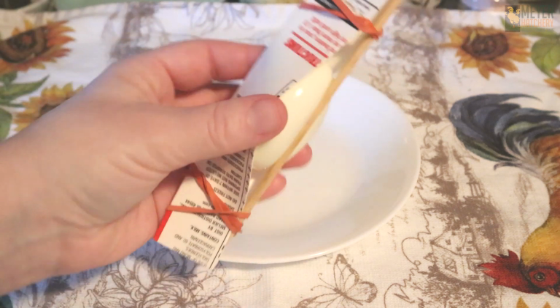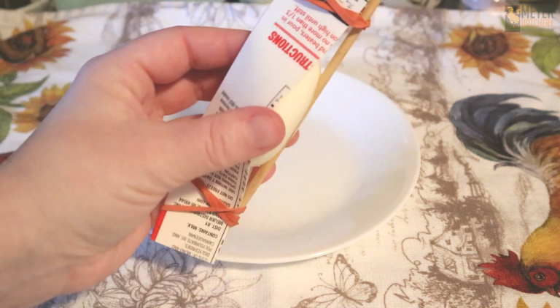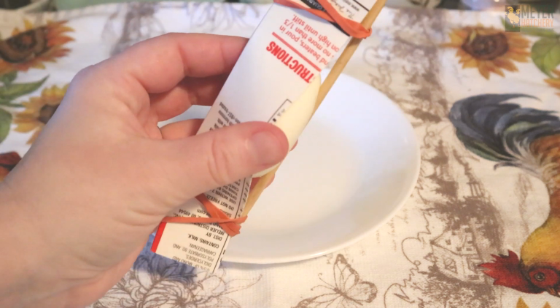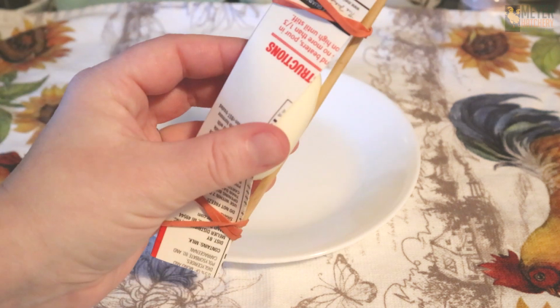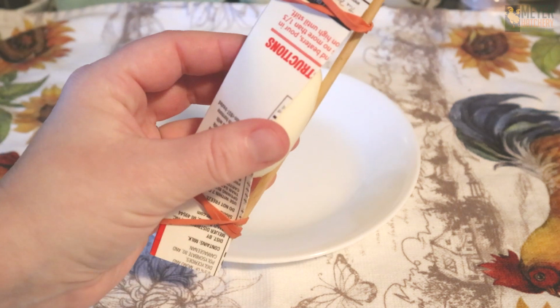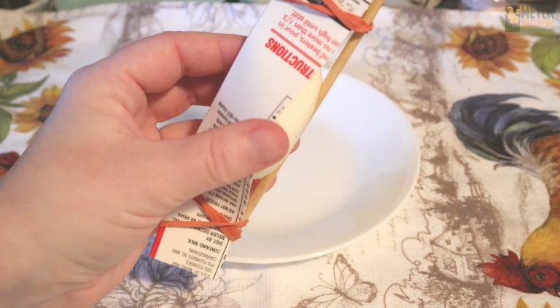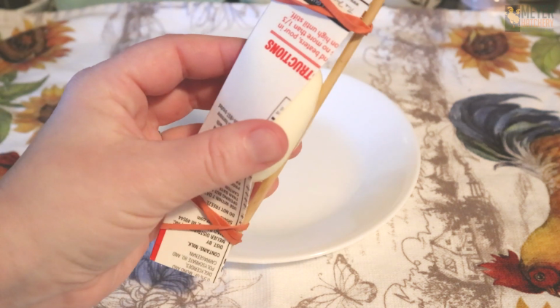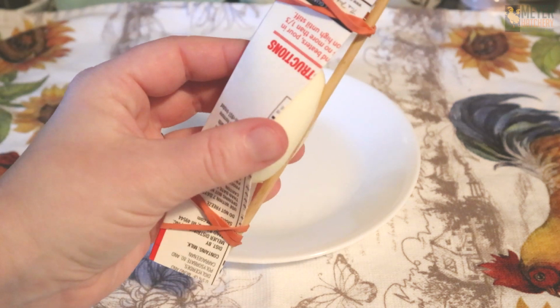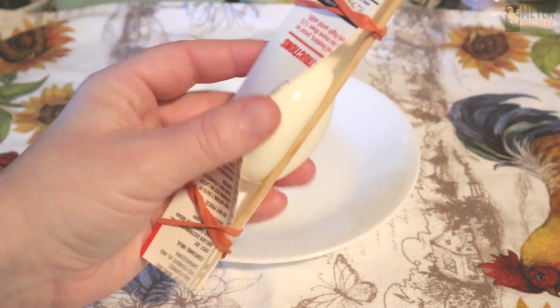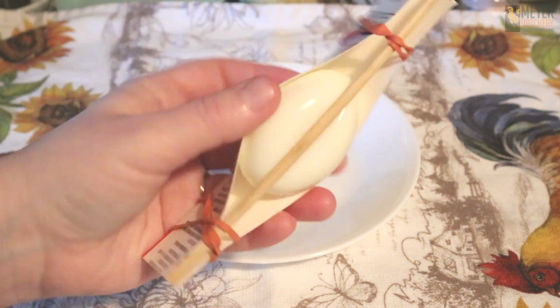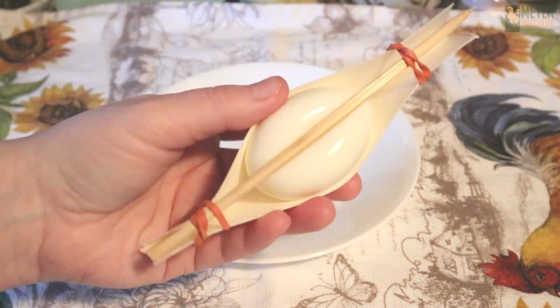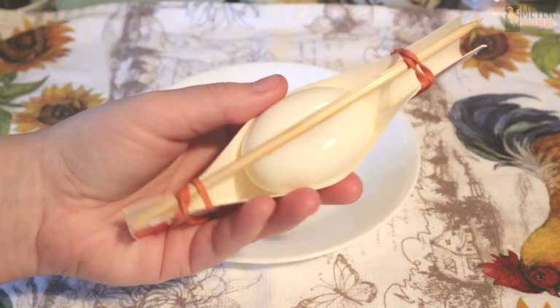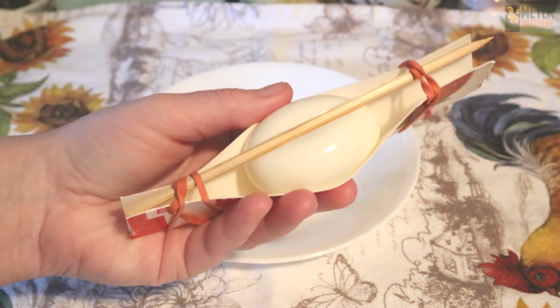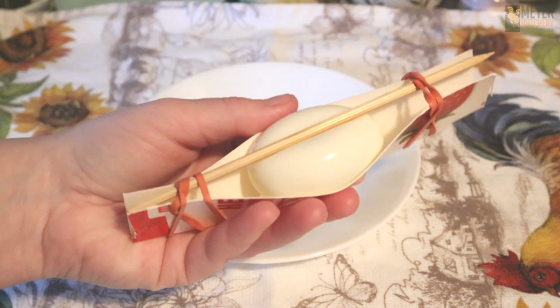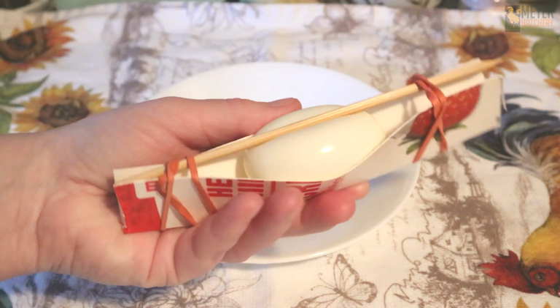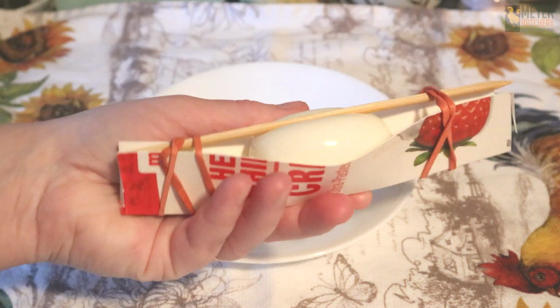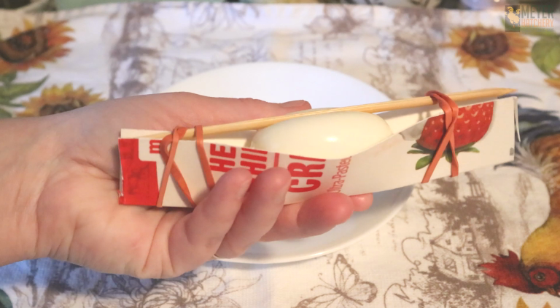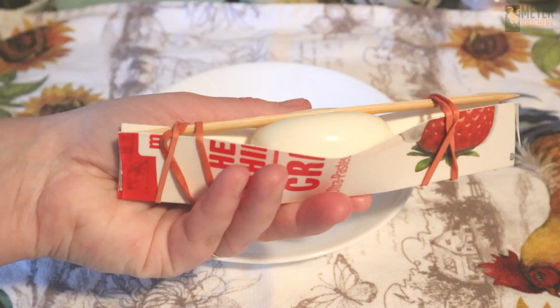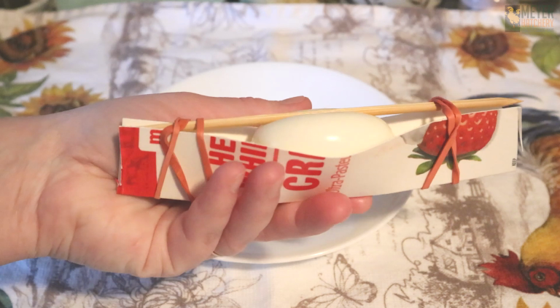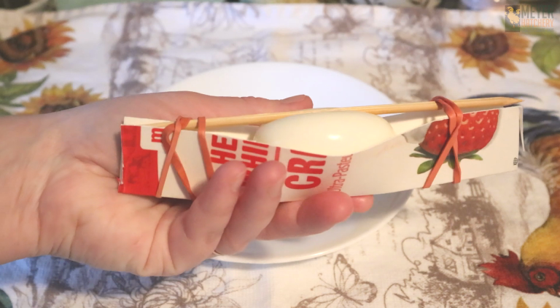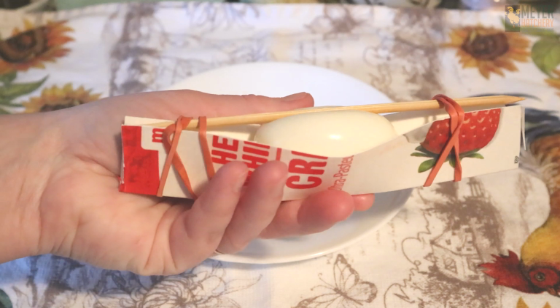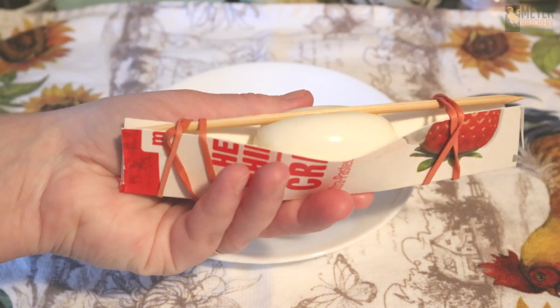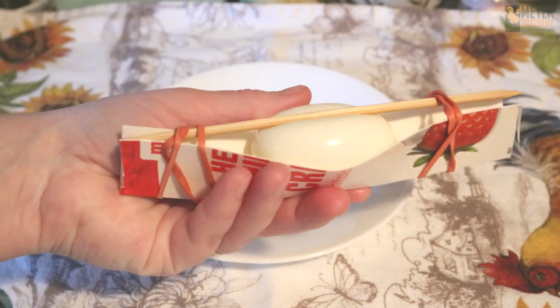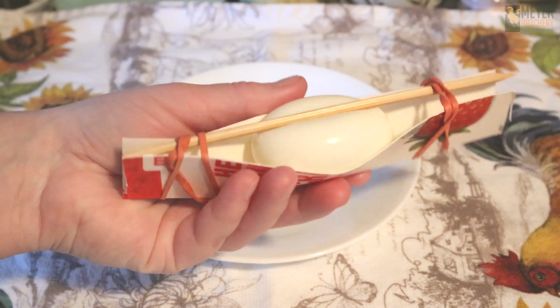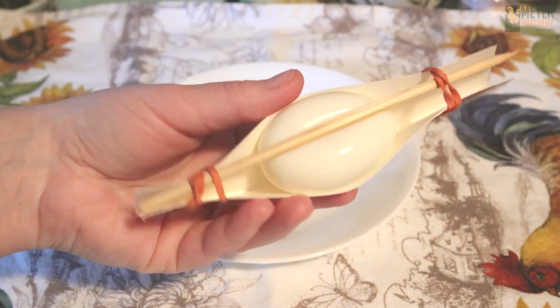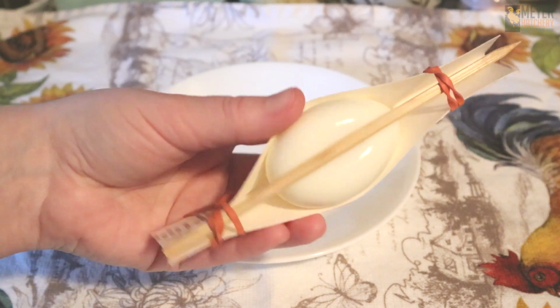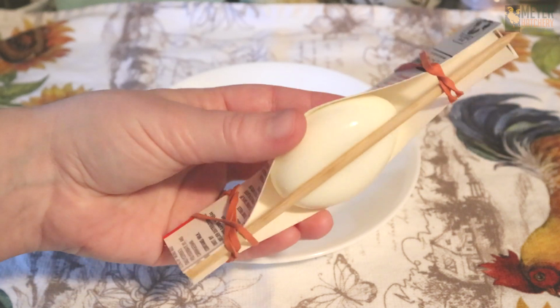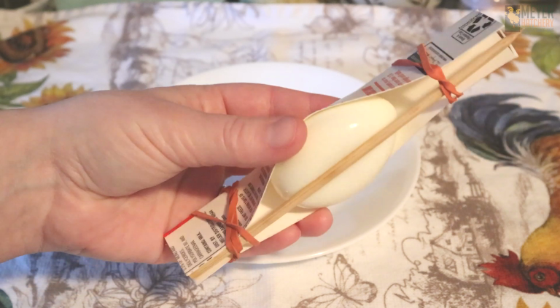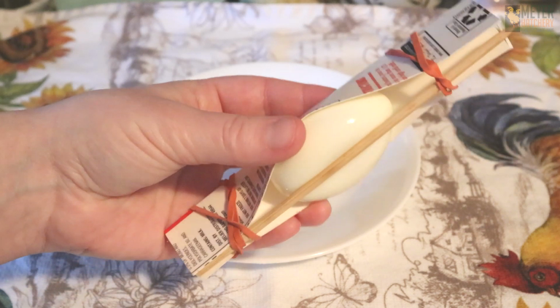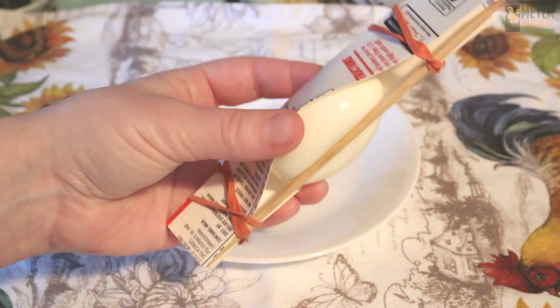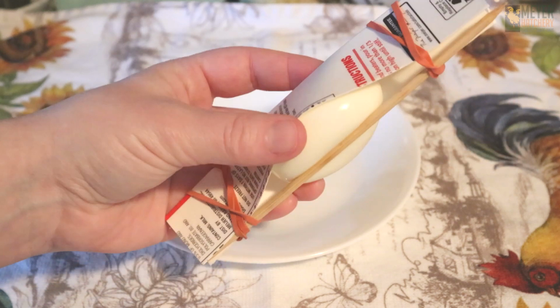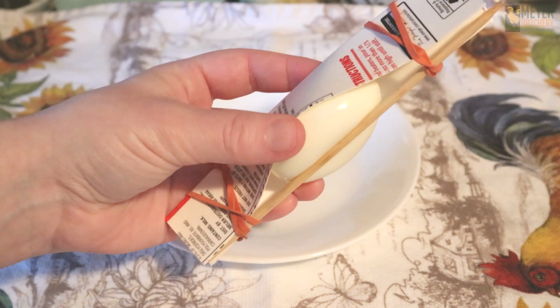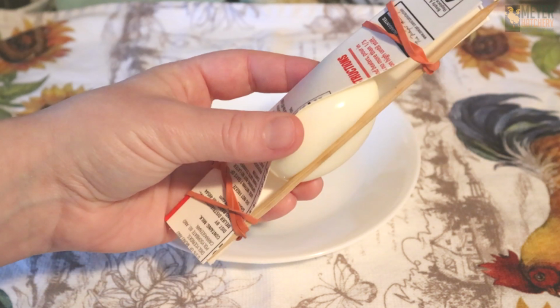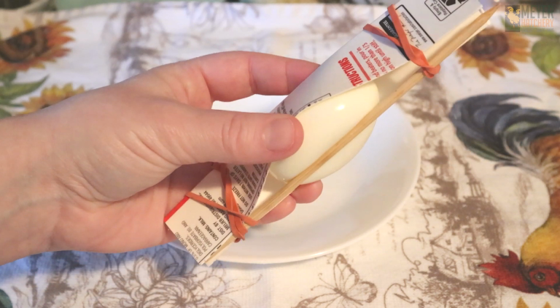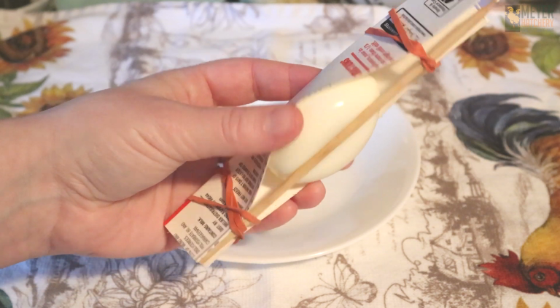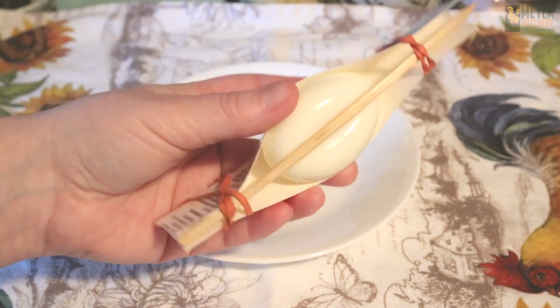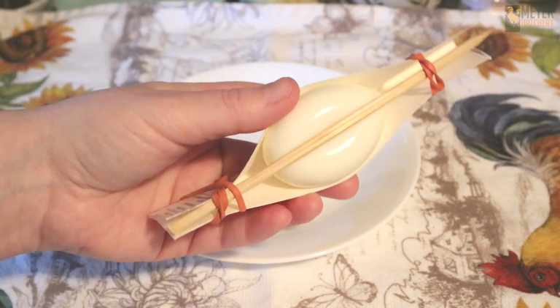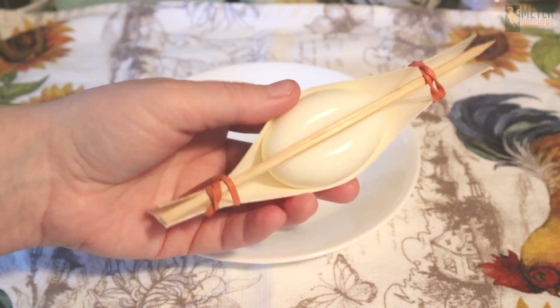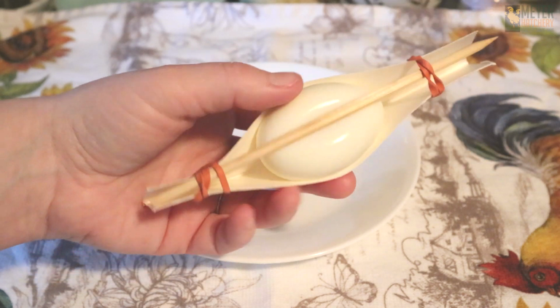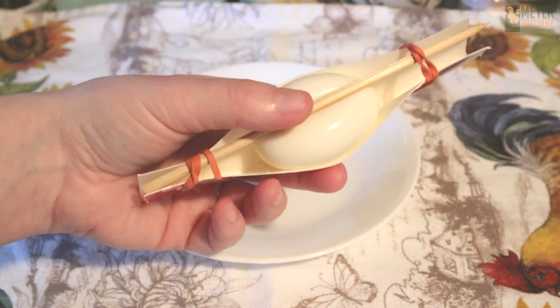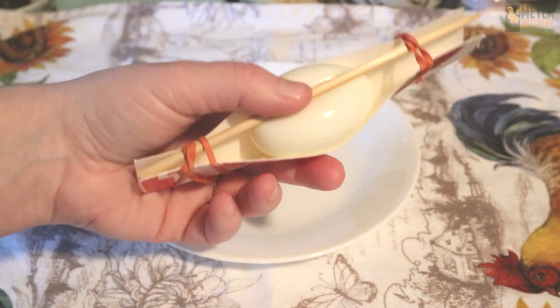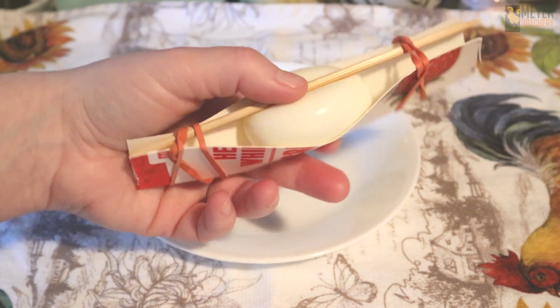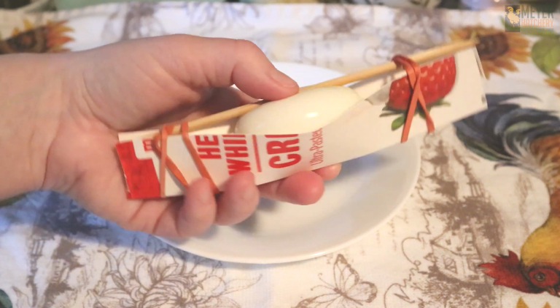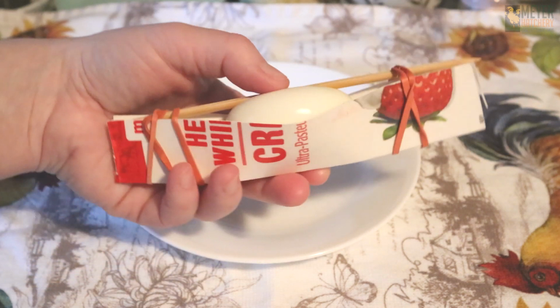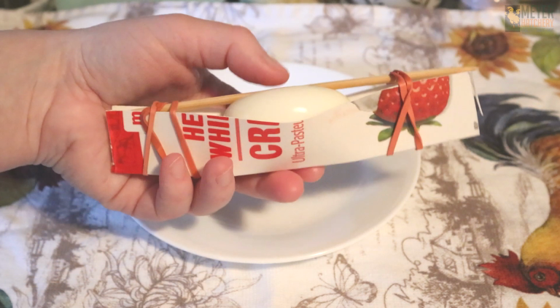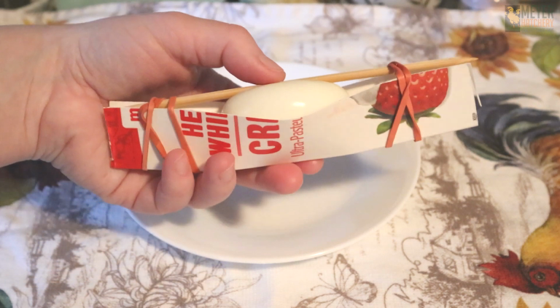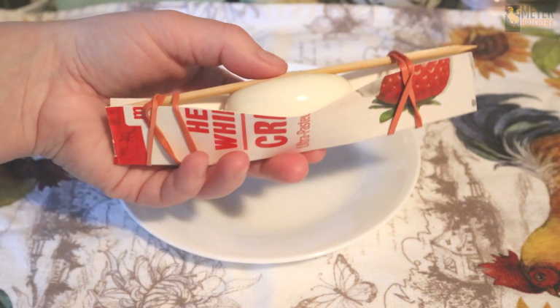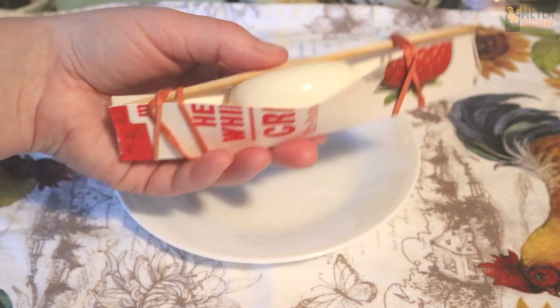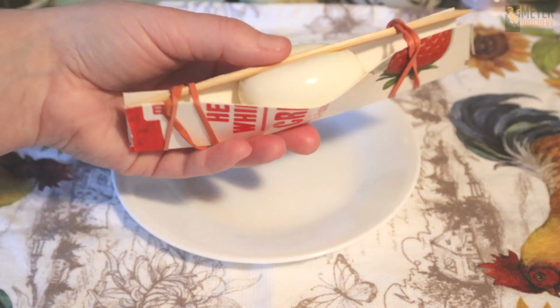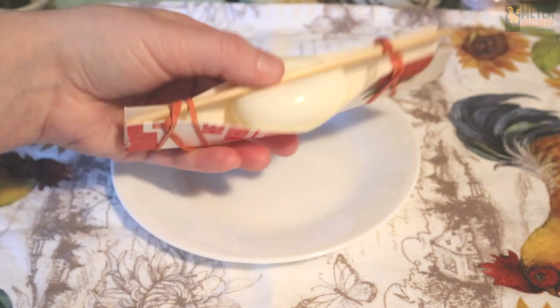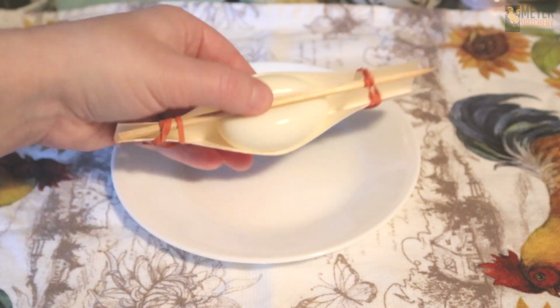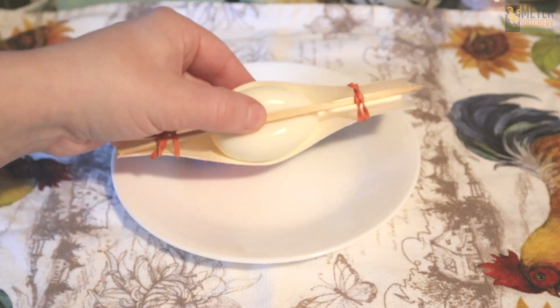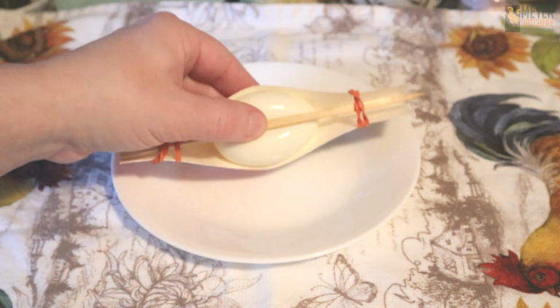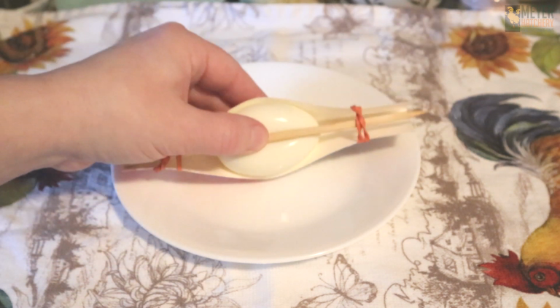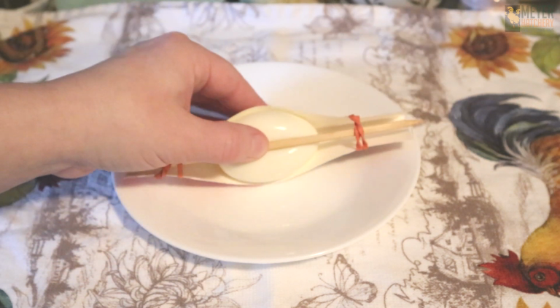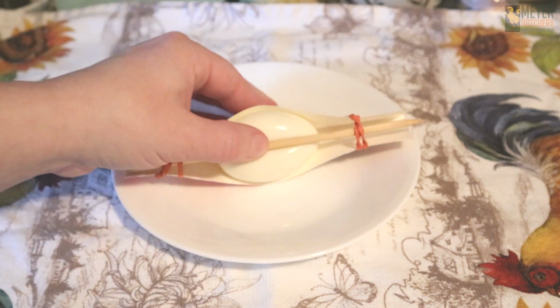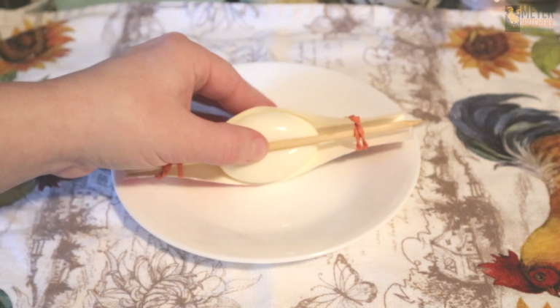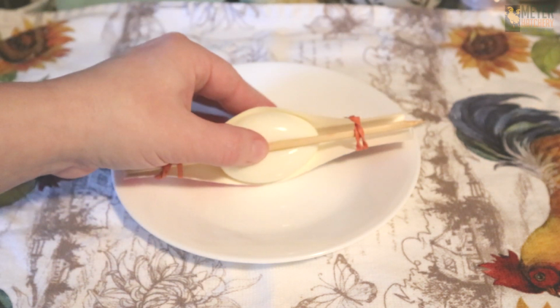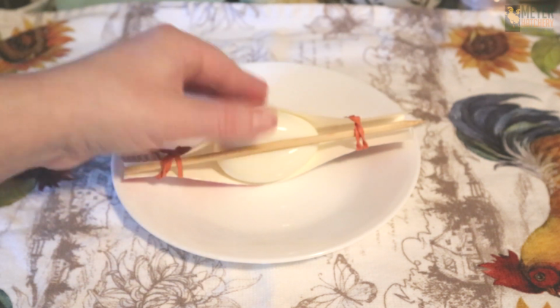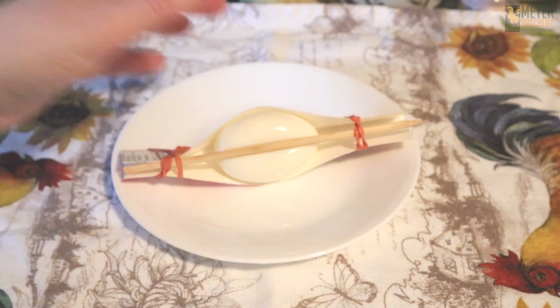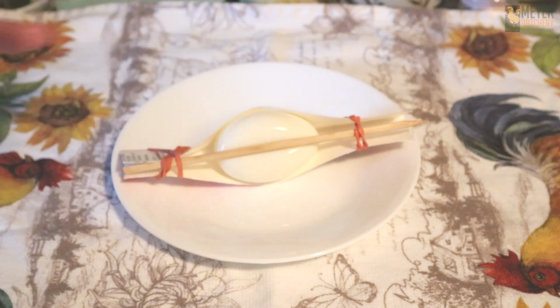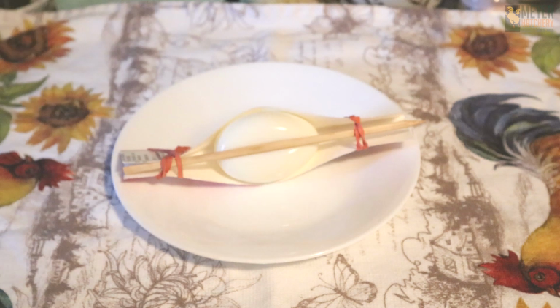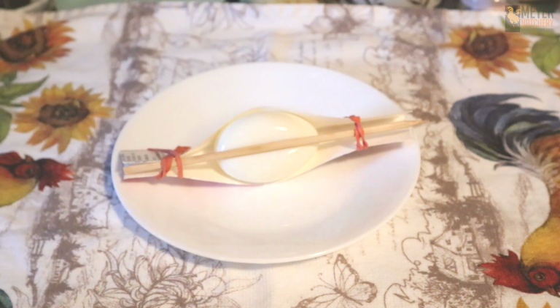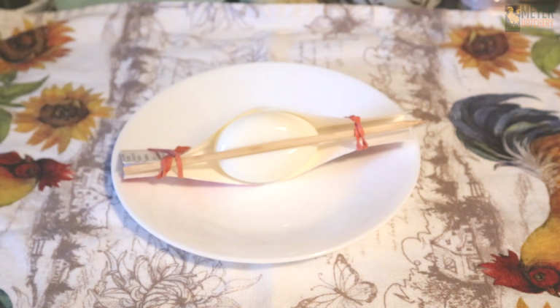You want to make sure to wrap your rubber band a couple times to really hold that chopstick into place. Then take your egg in its form and put it into the refrigerator to continue to cool for about two to three hours.